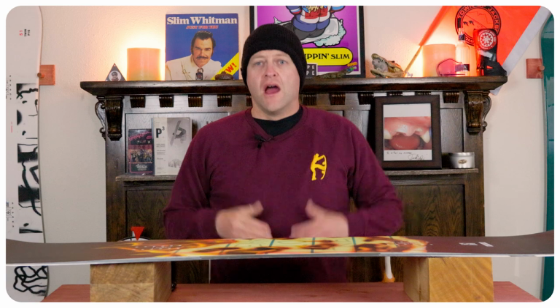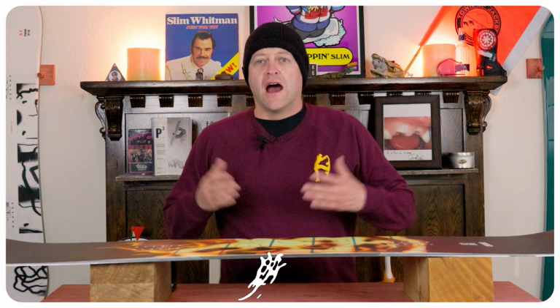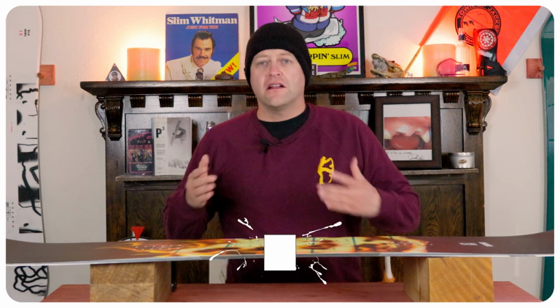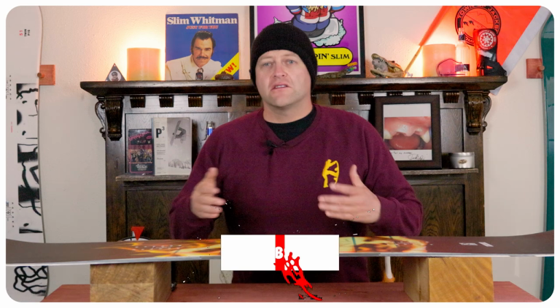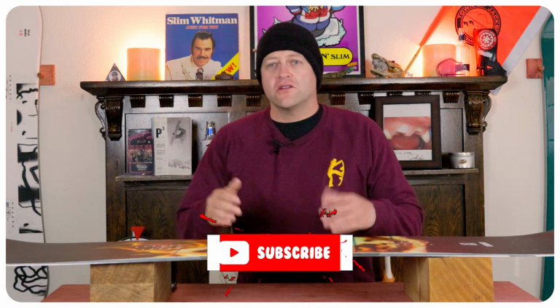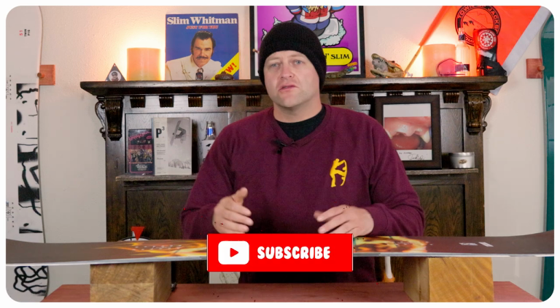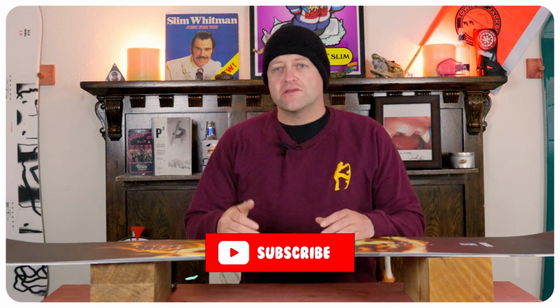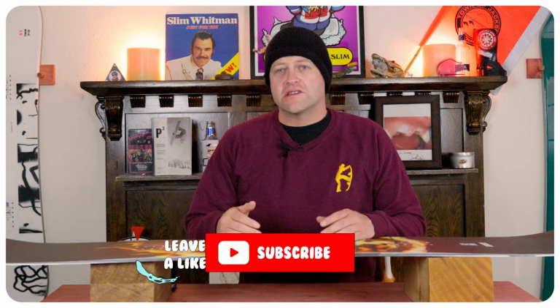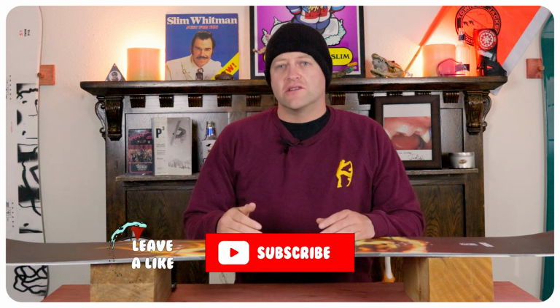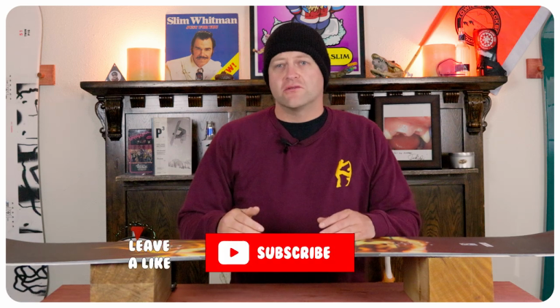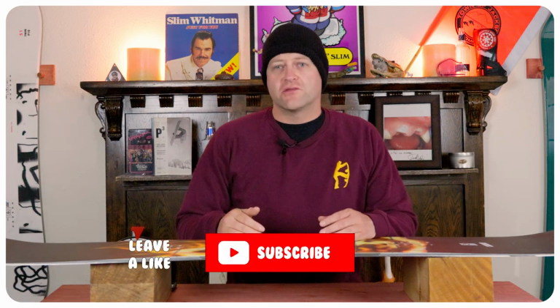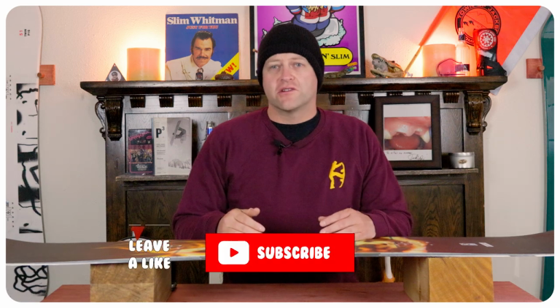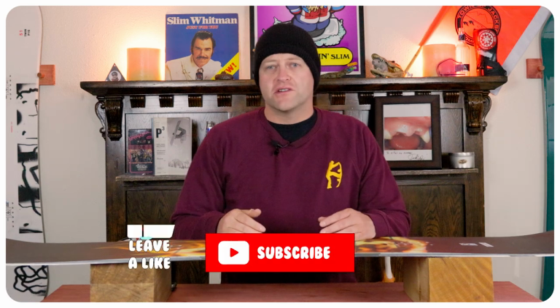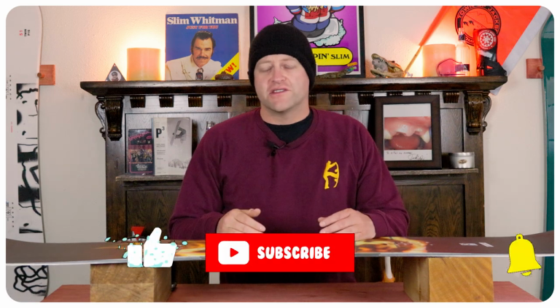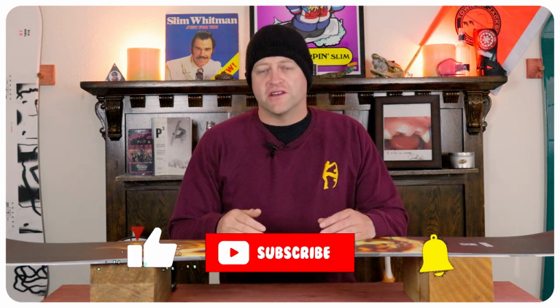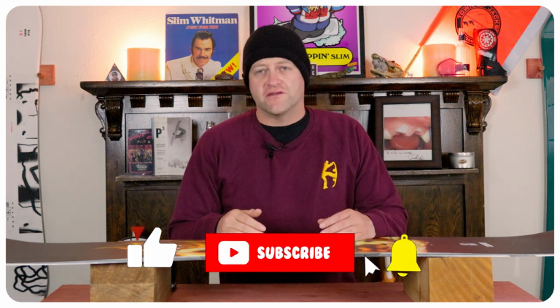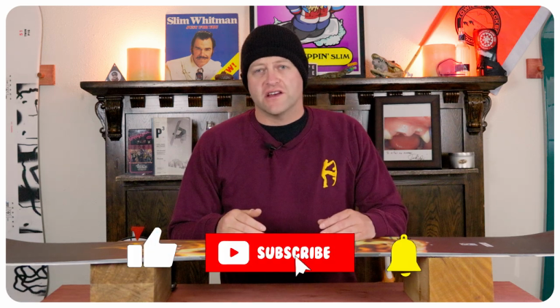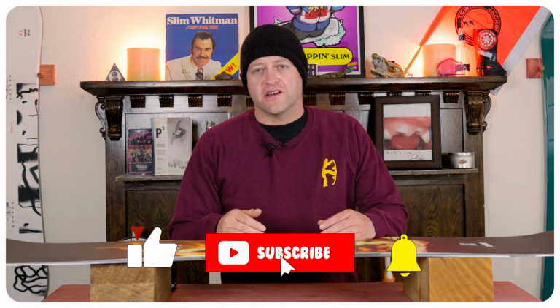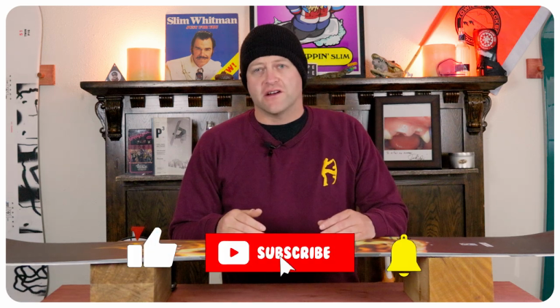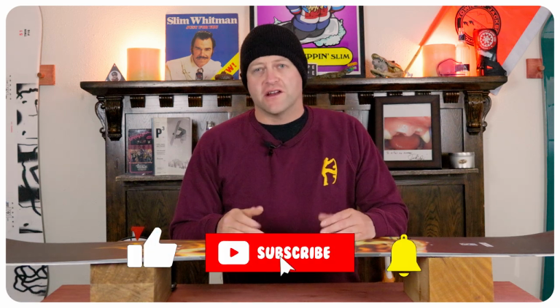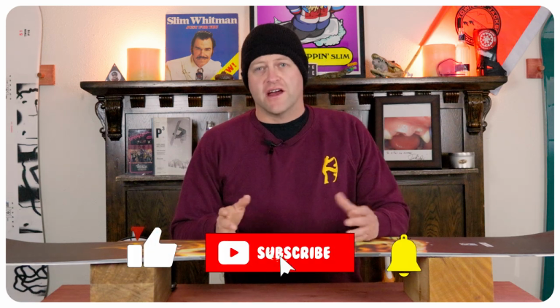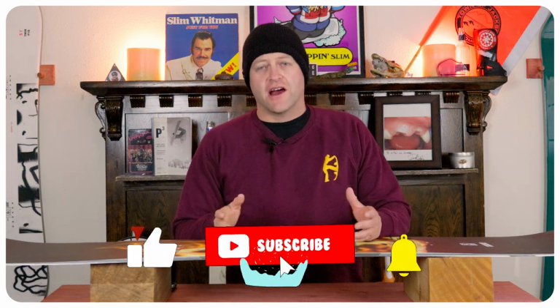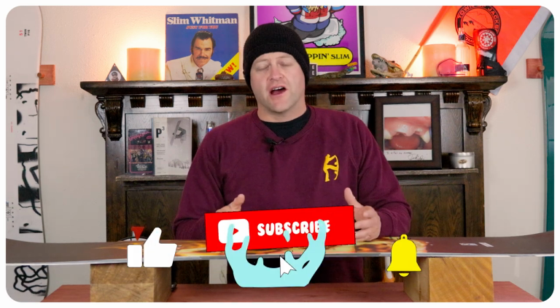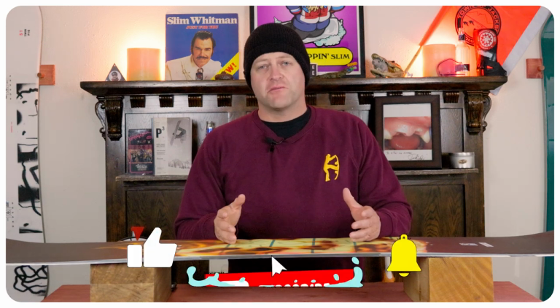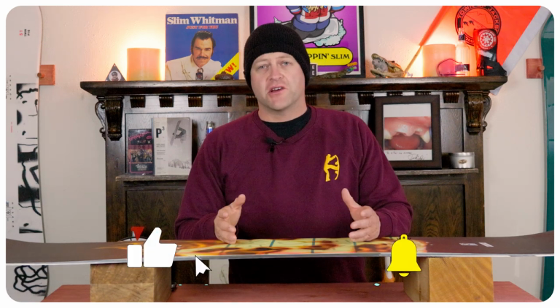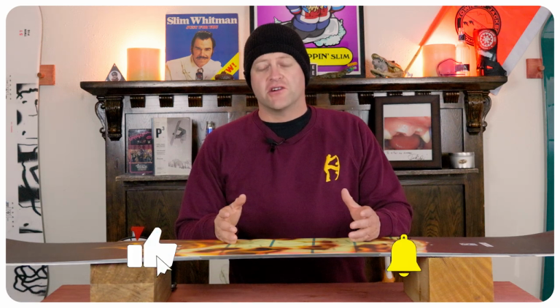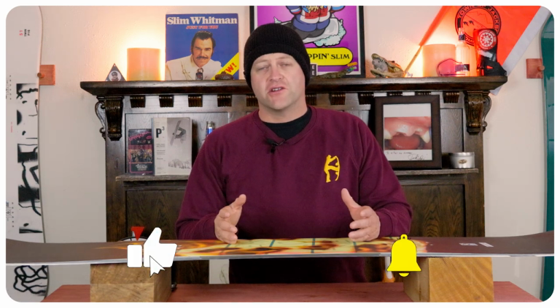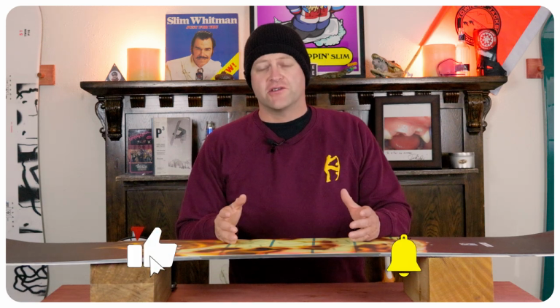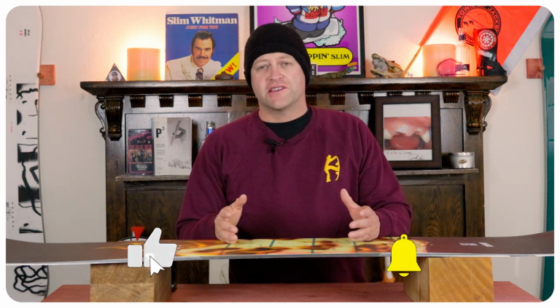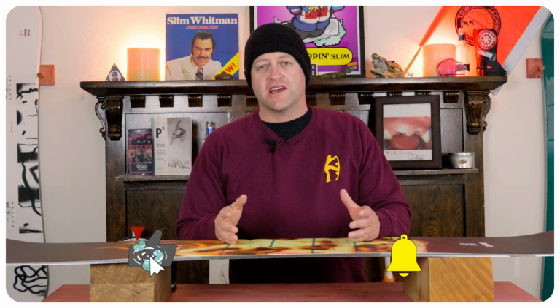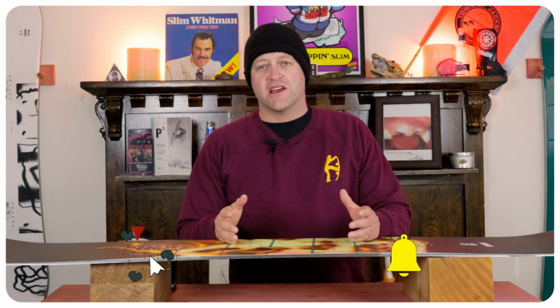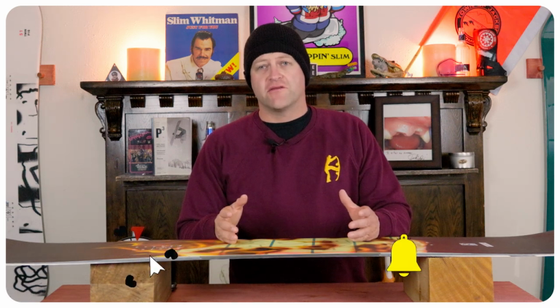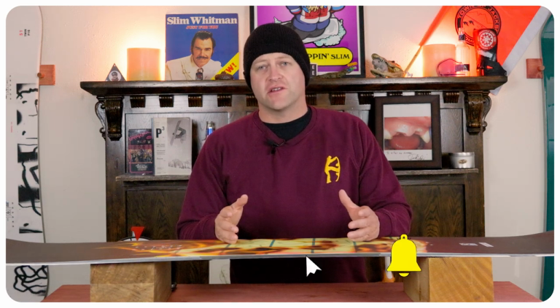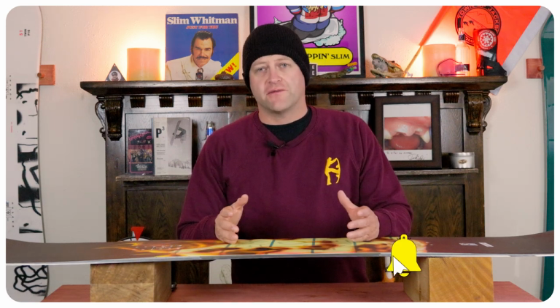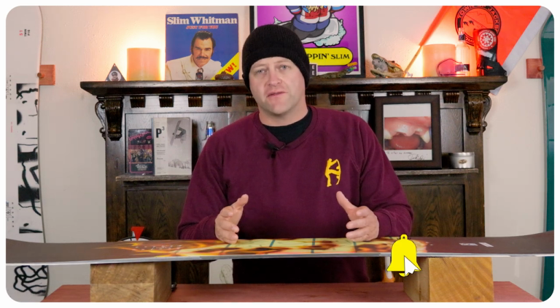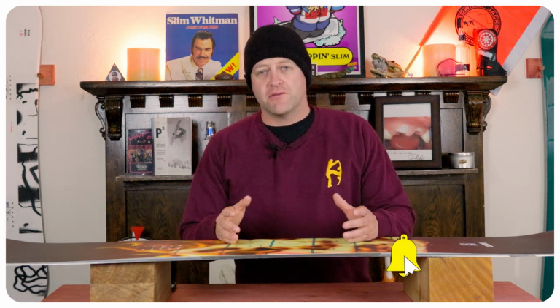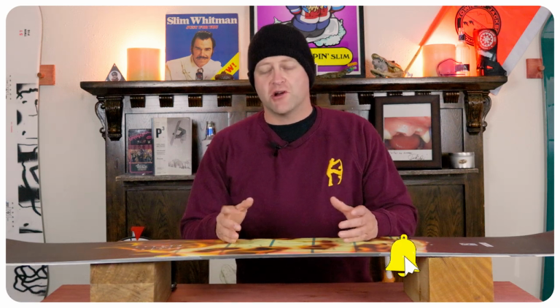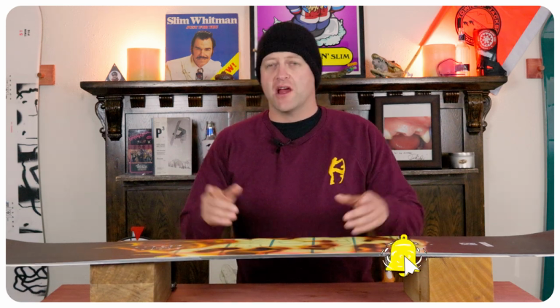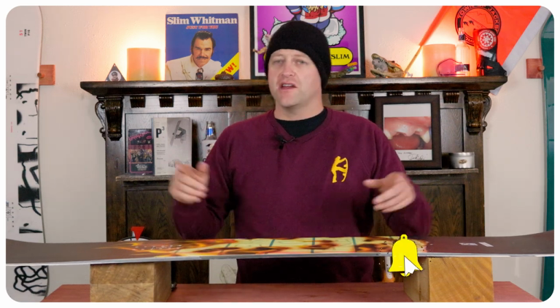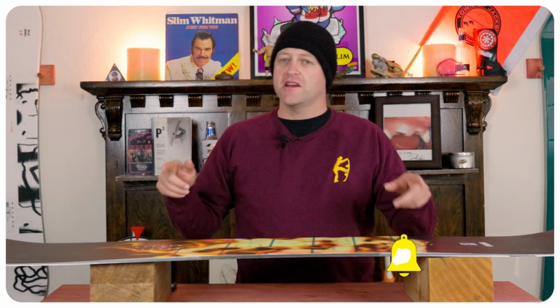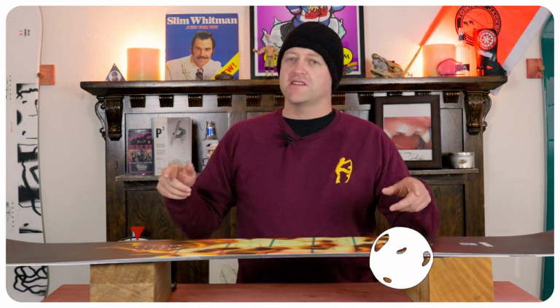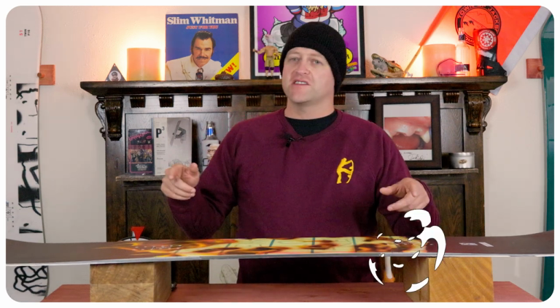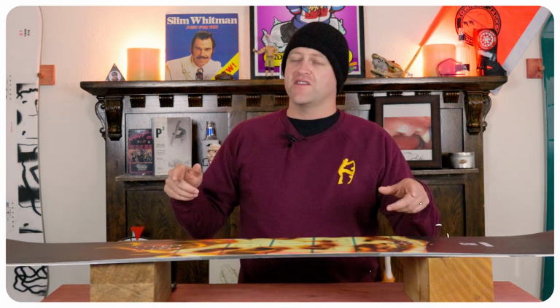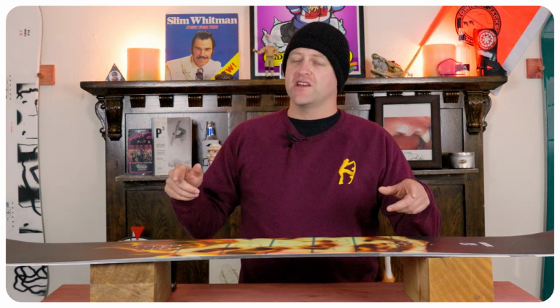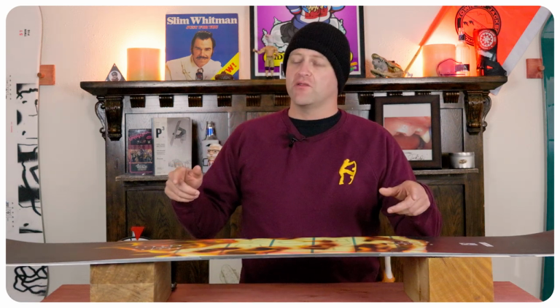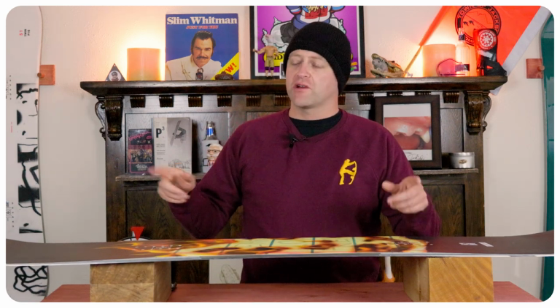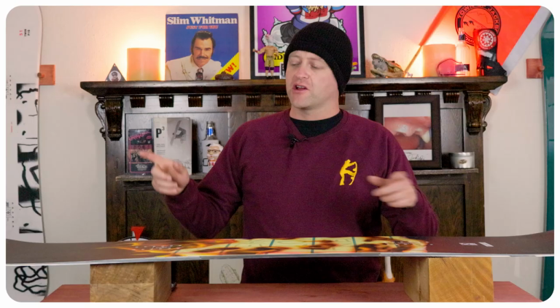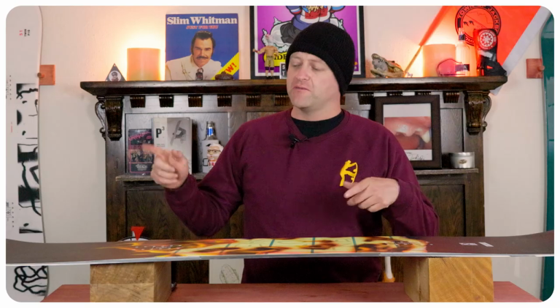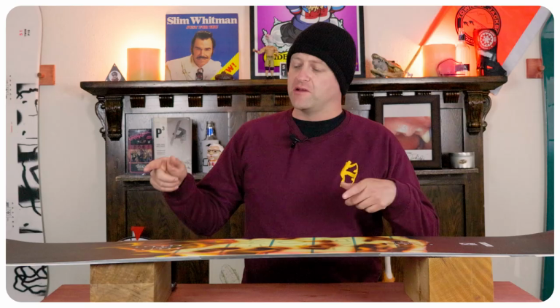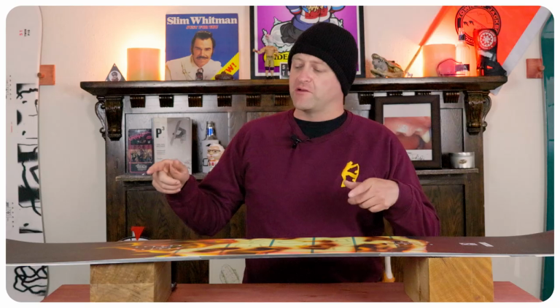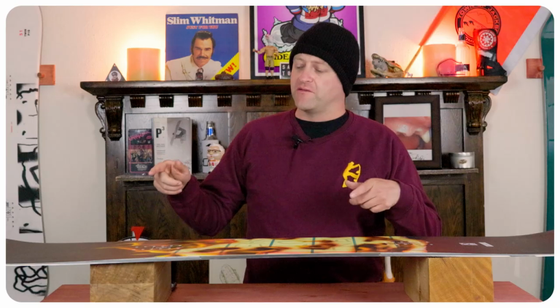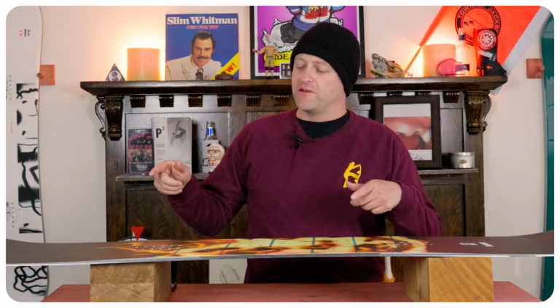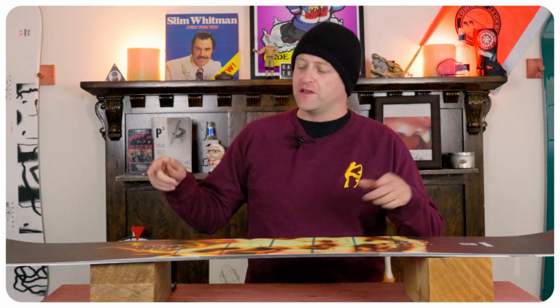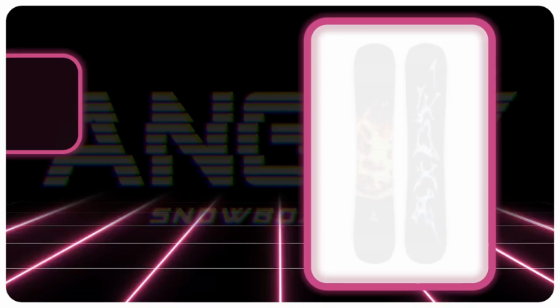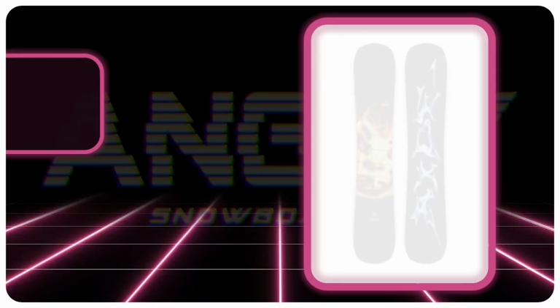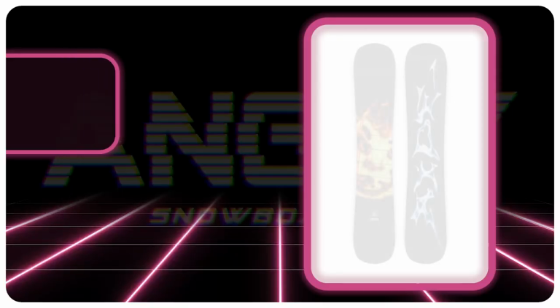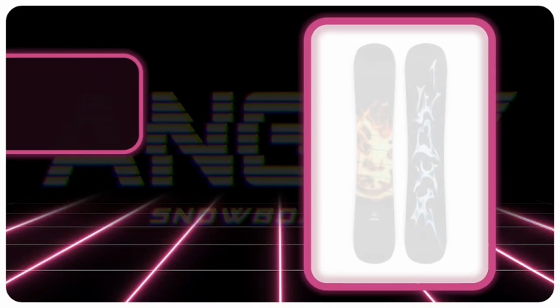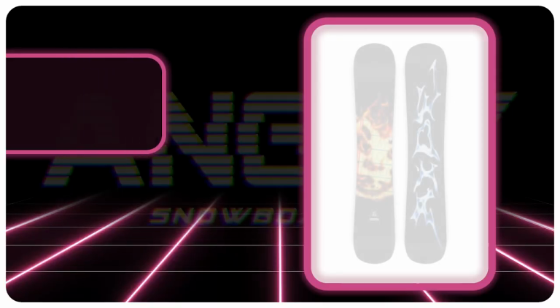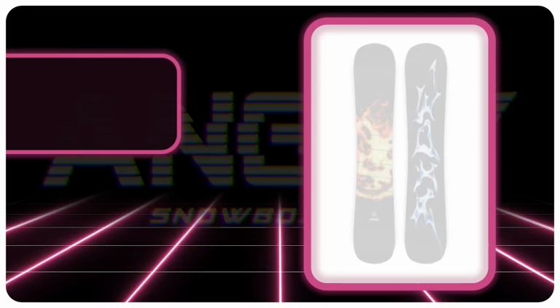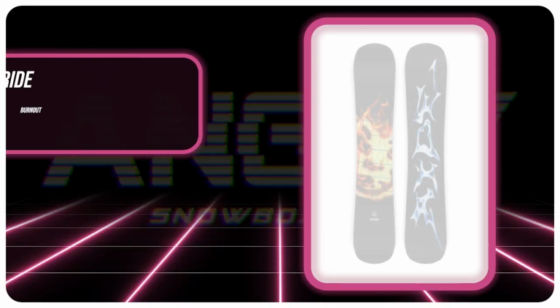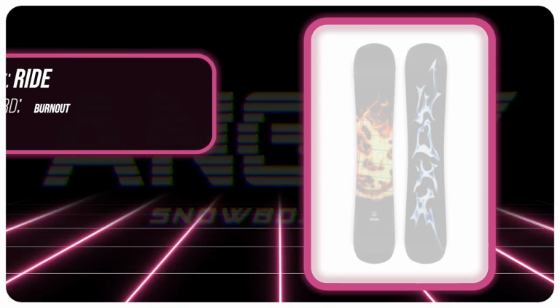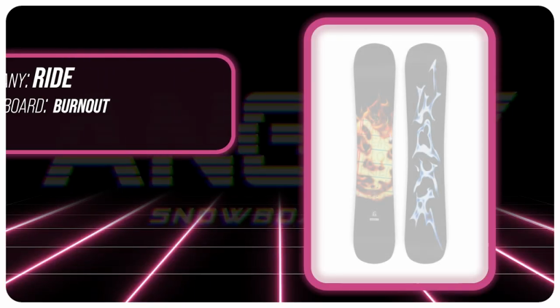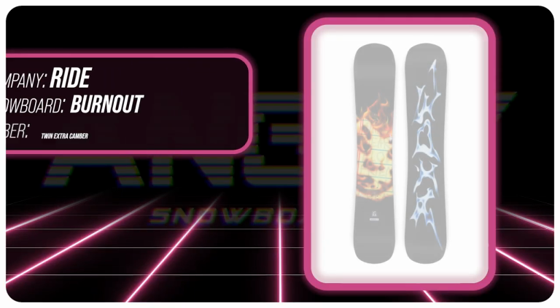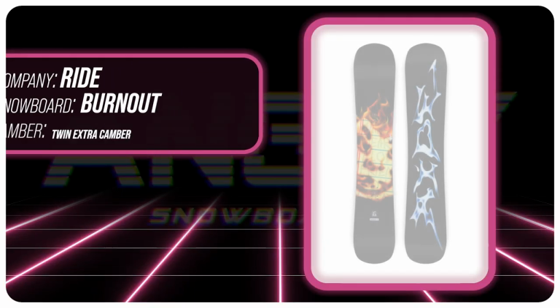Hello snowboarders of the internet. I'm your host Avron Lefebvre and in this video we're going to be reviewing the Ride Burnout.